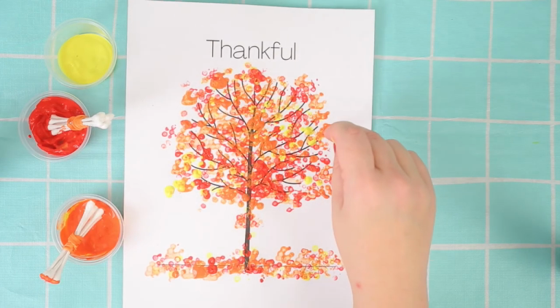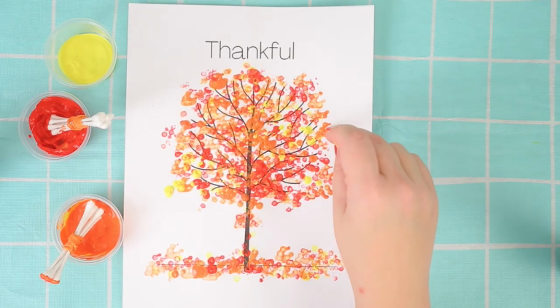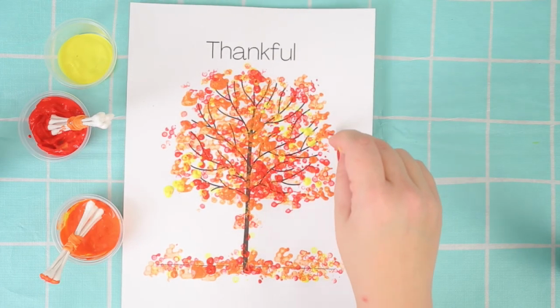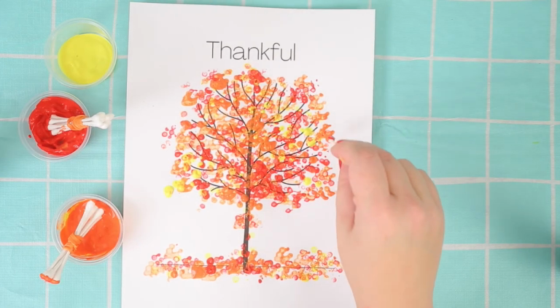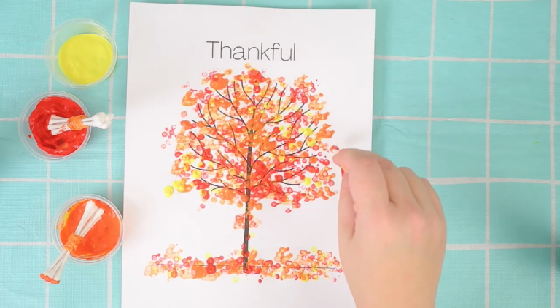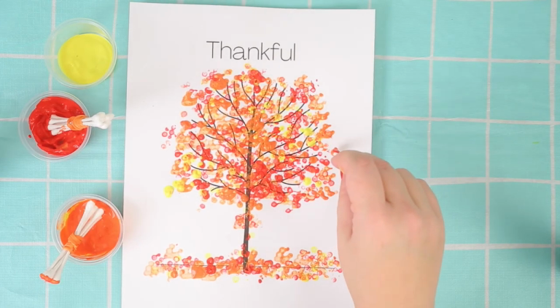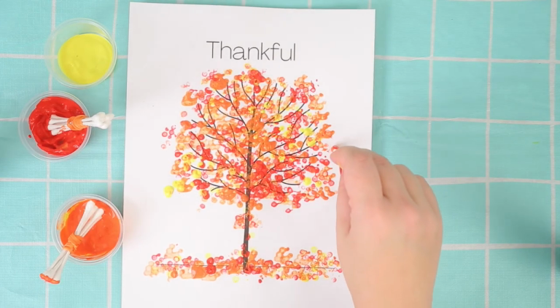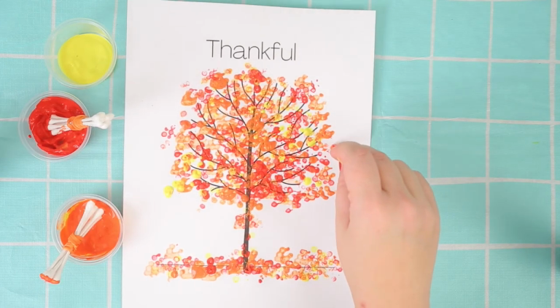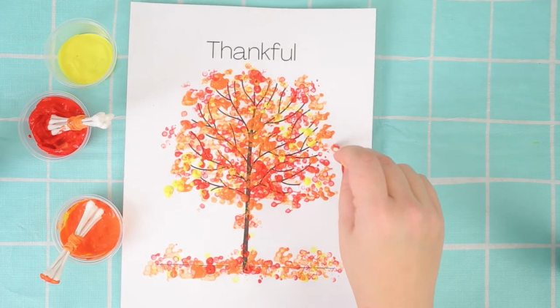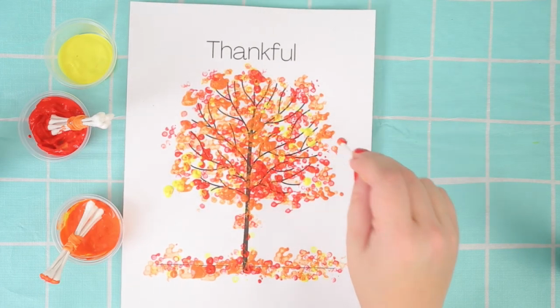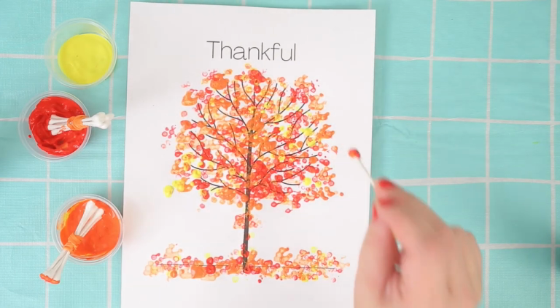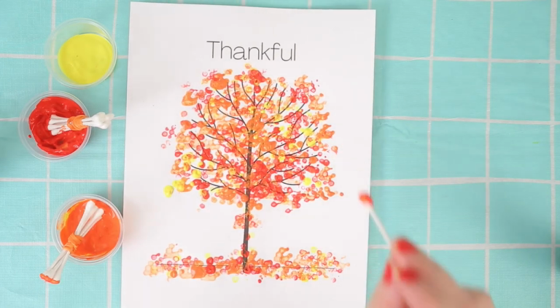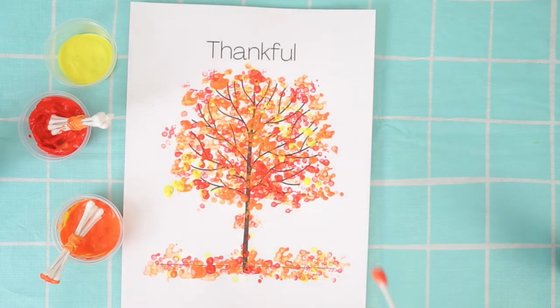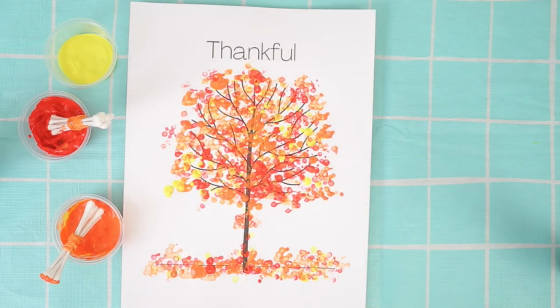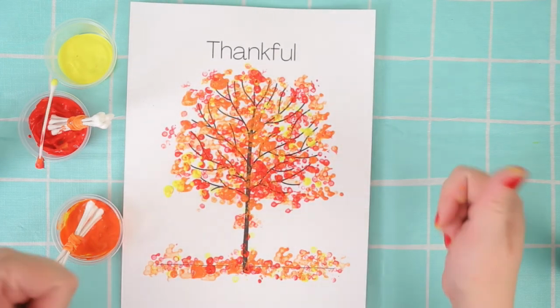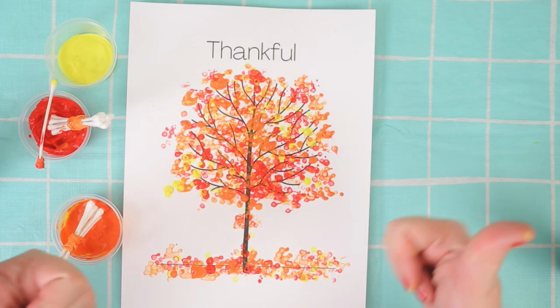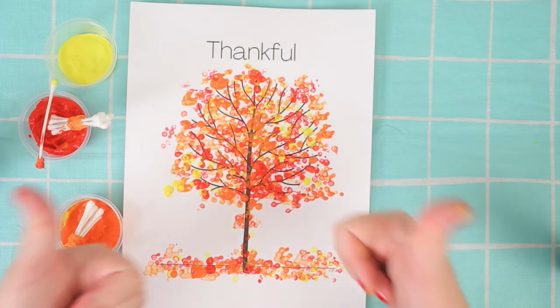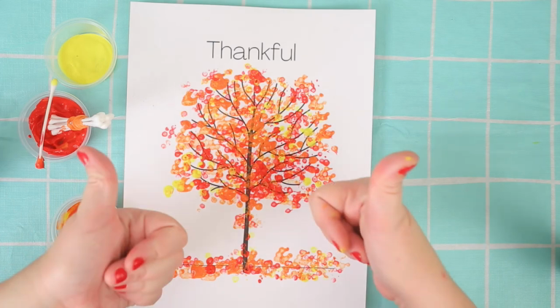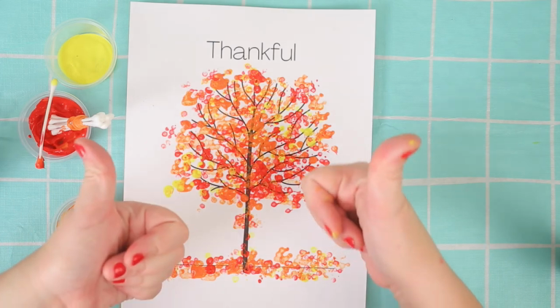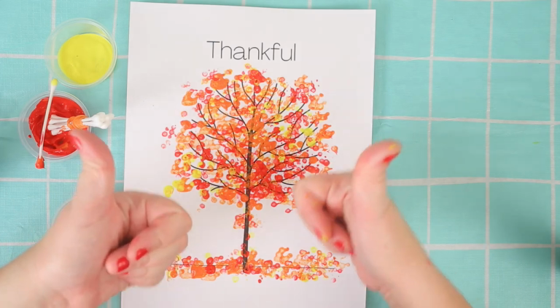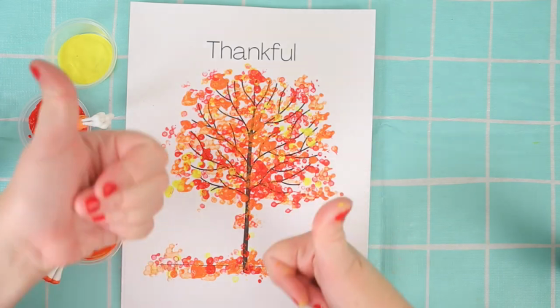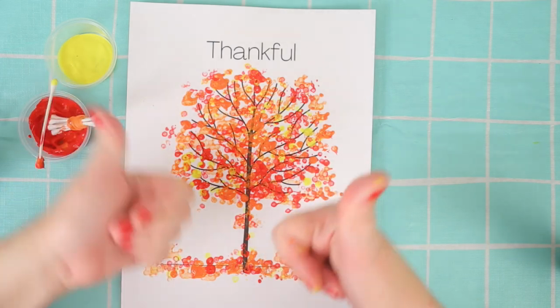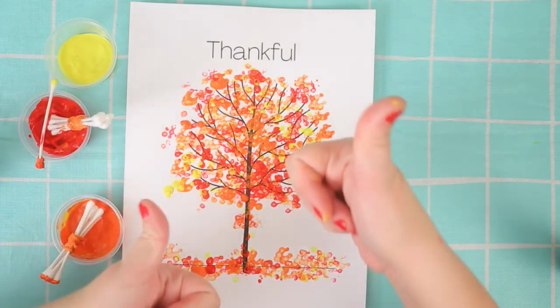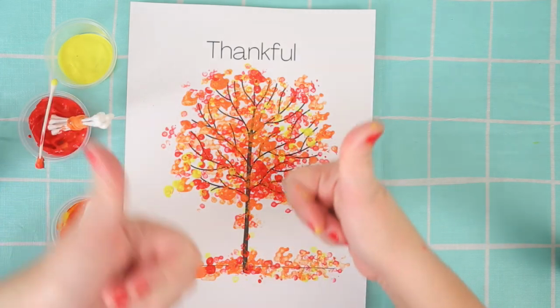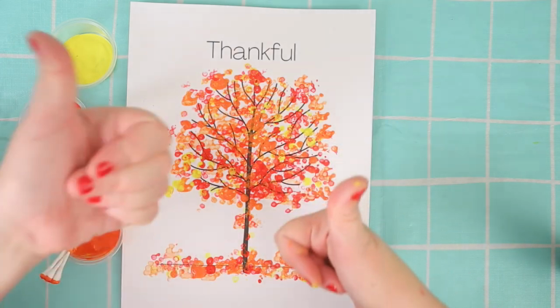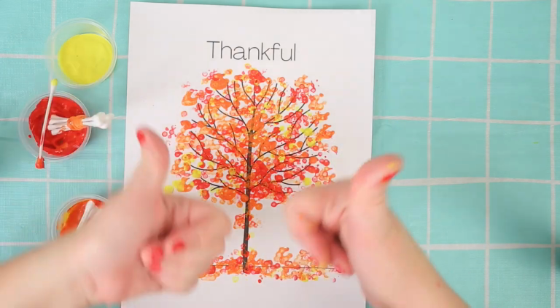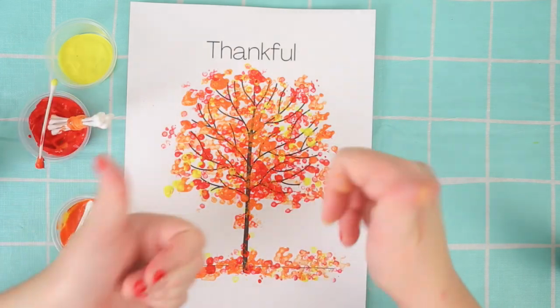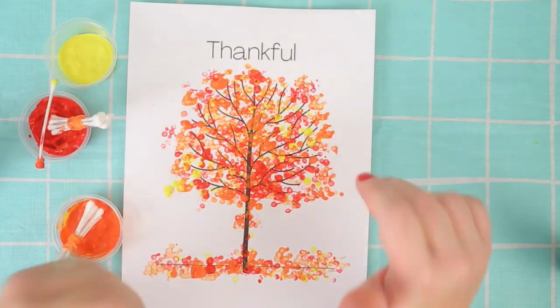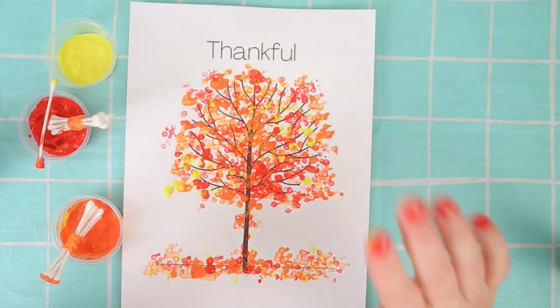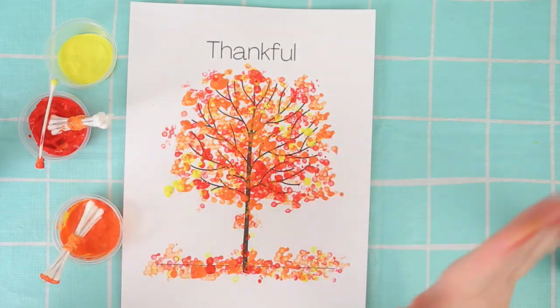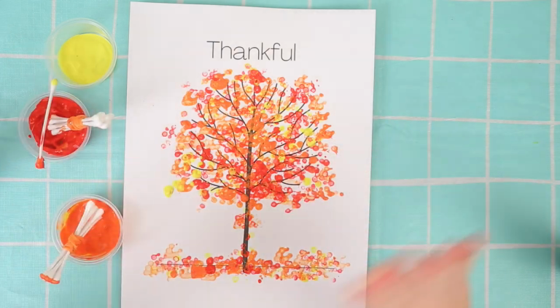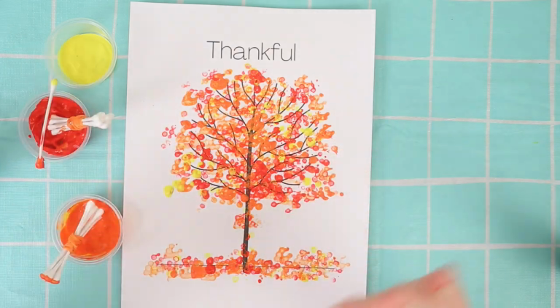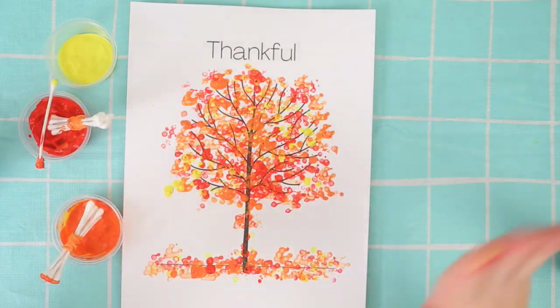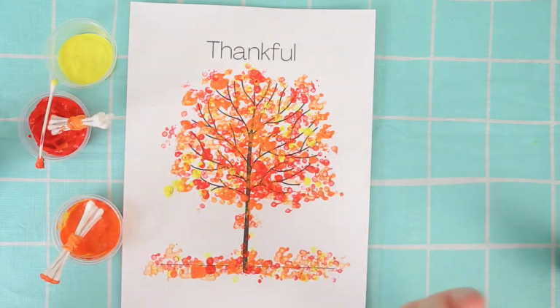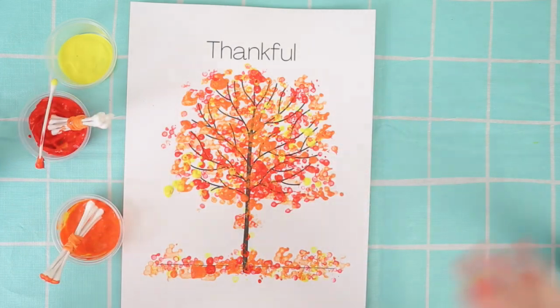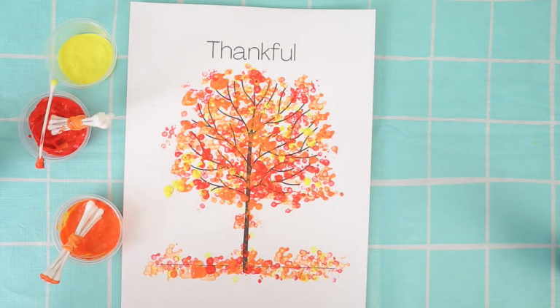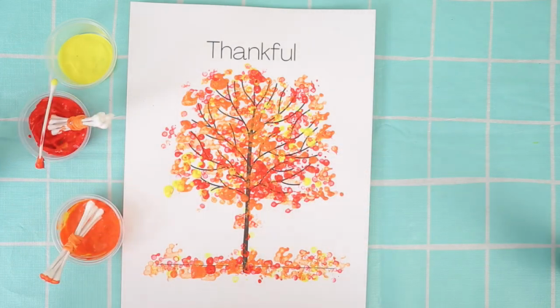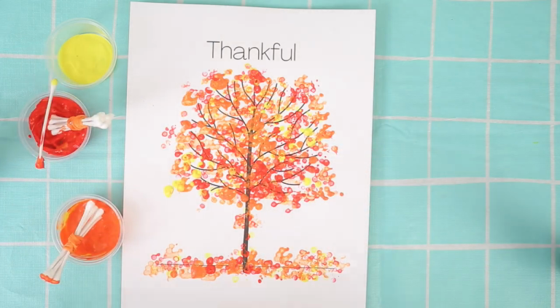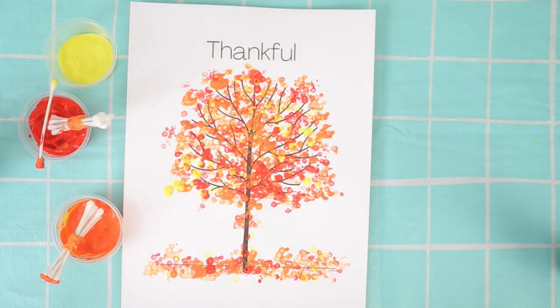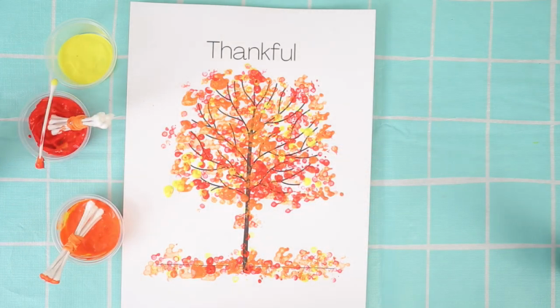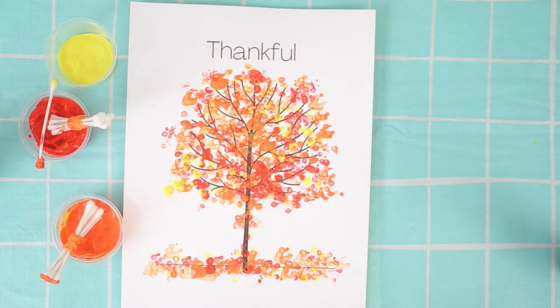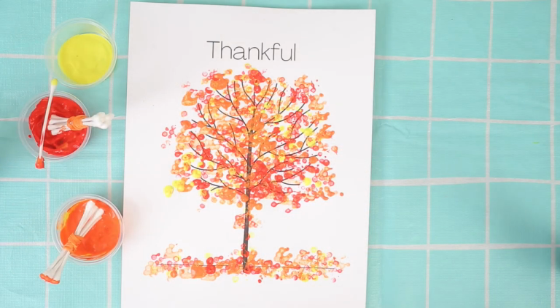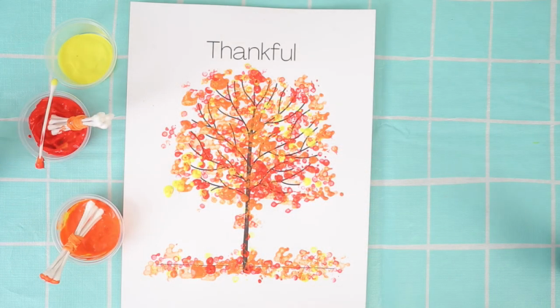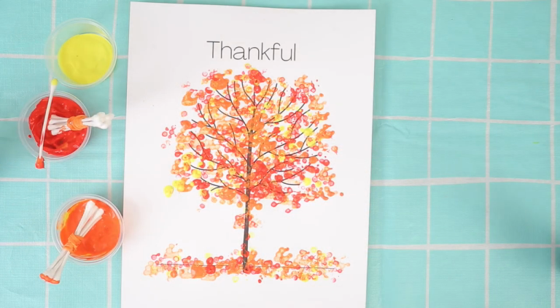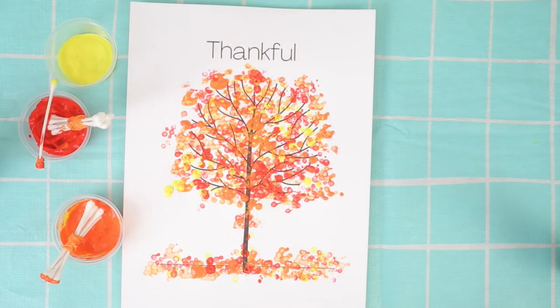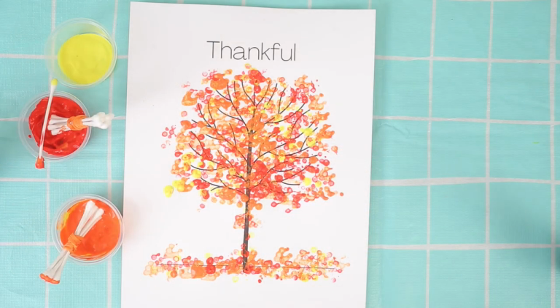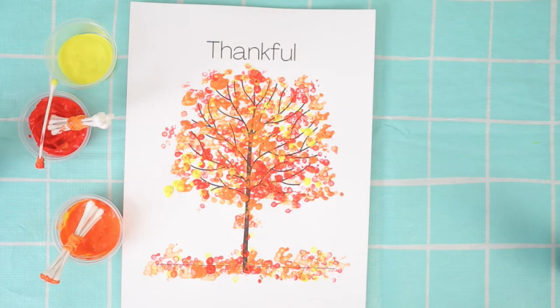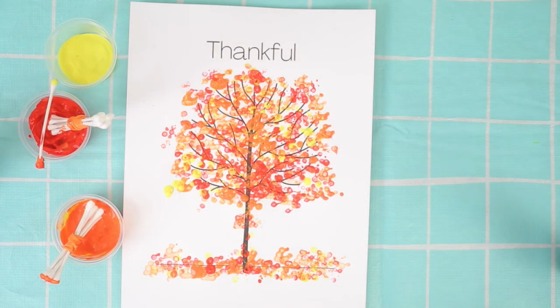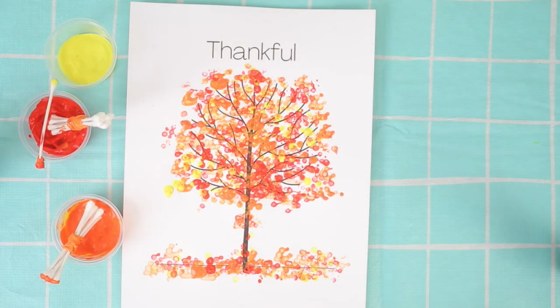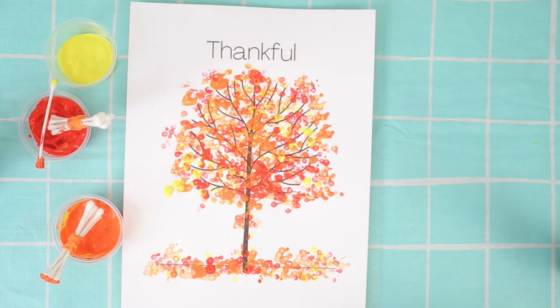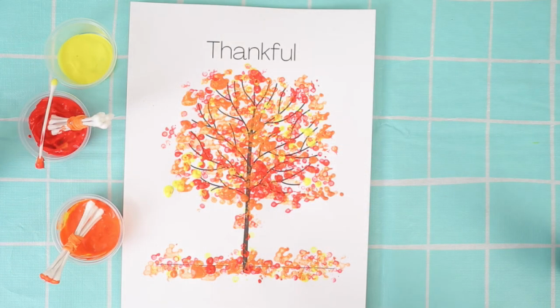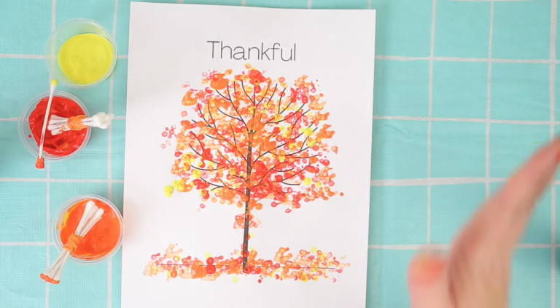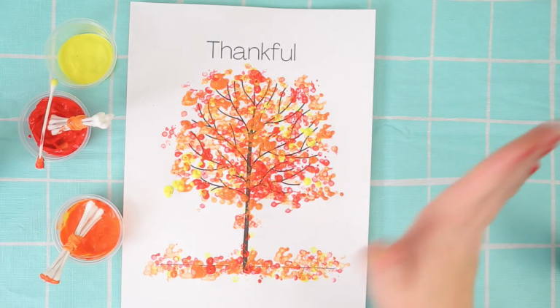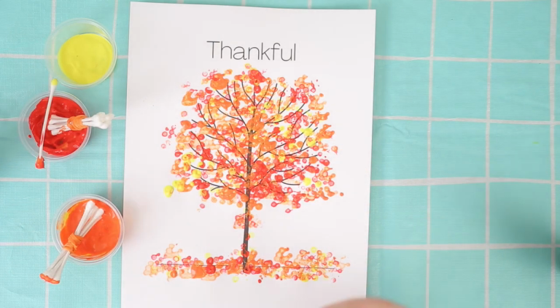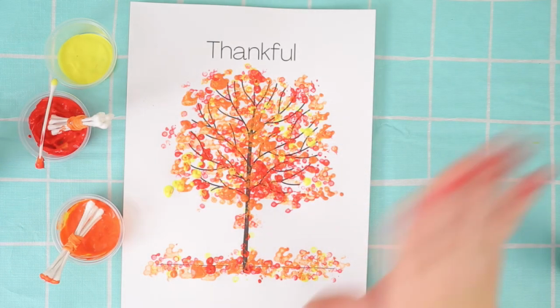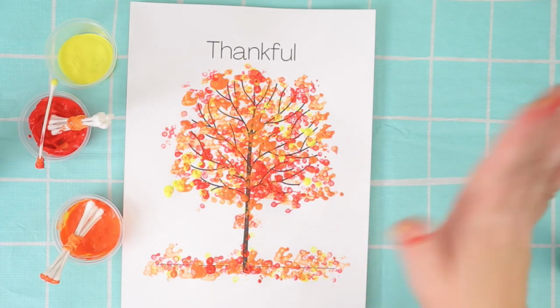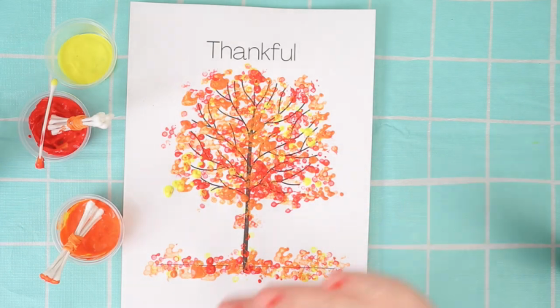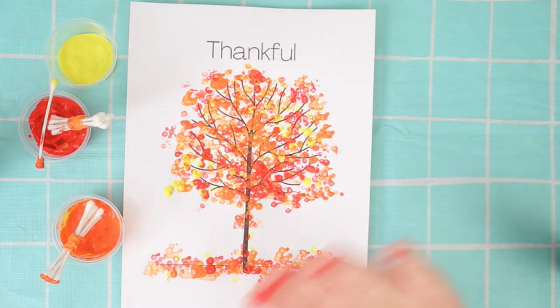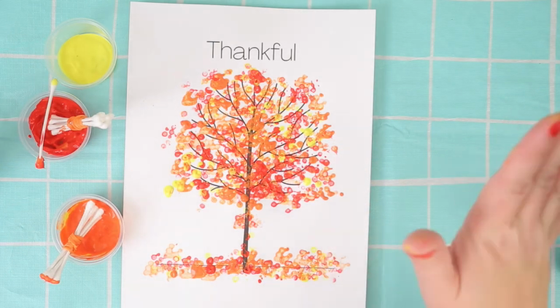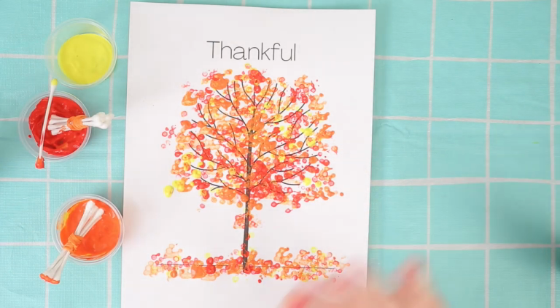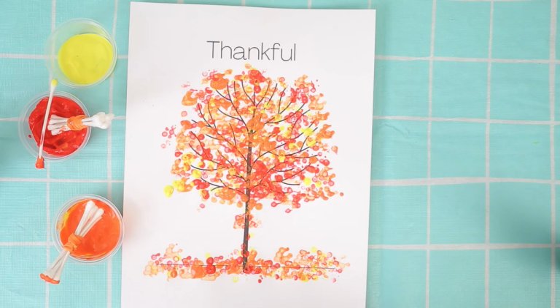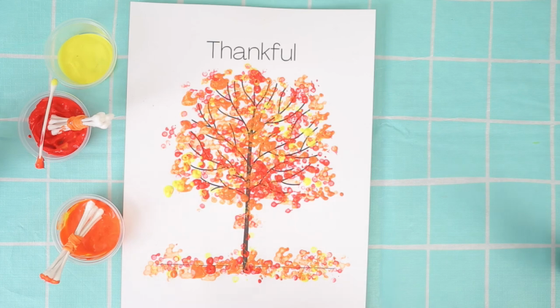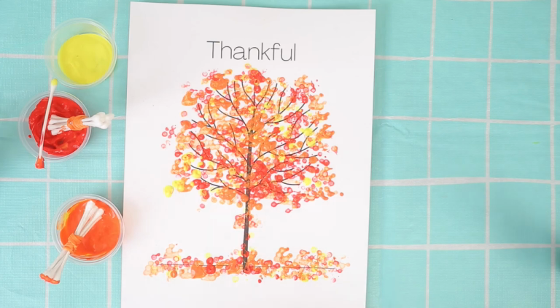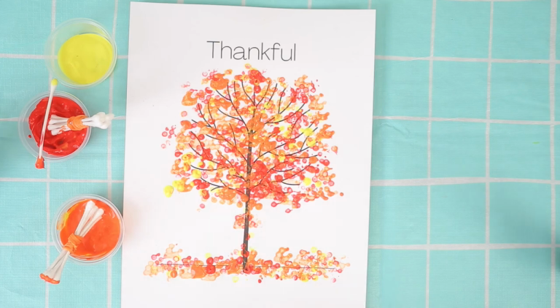Anyway guys, I am thankful for you. I hope you guys had a great time. See you next time. Bye!